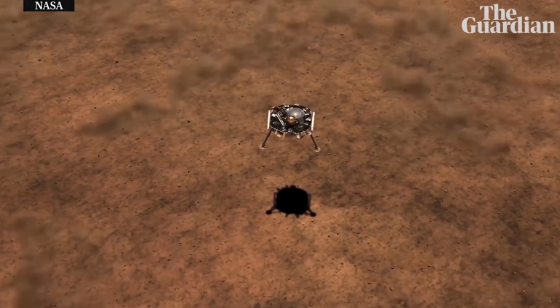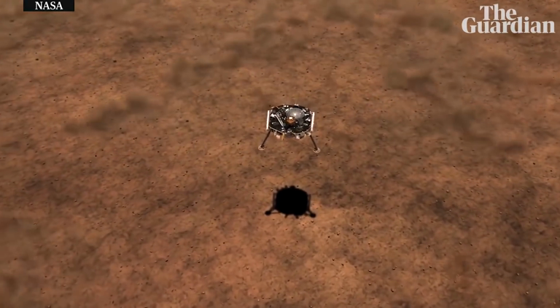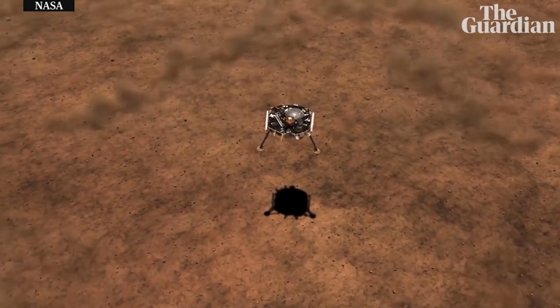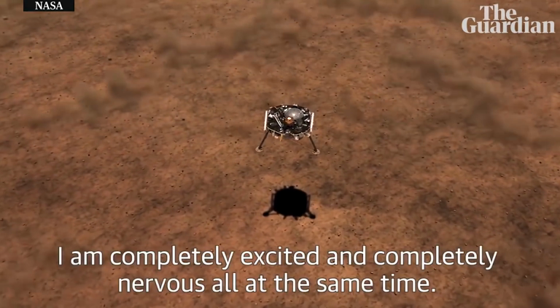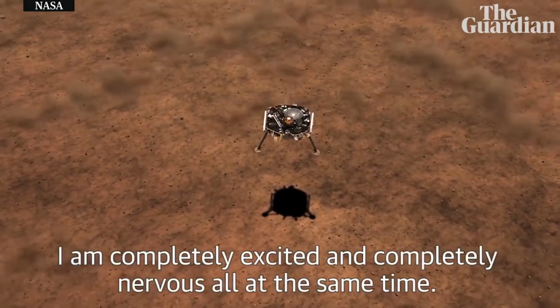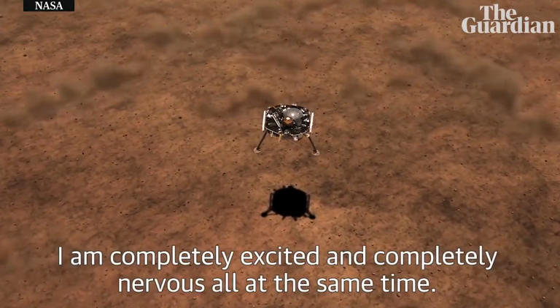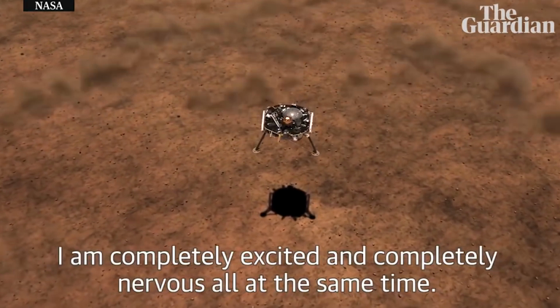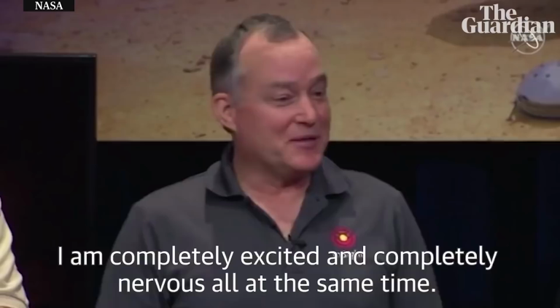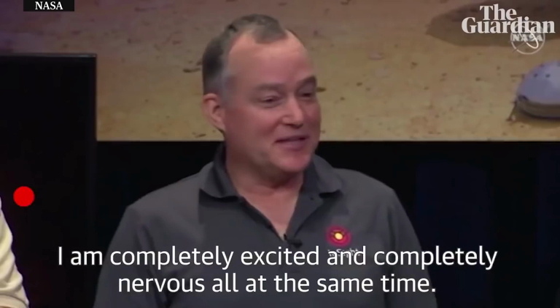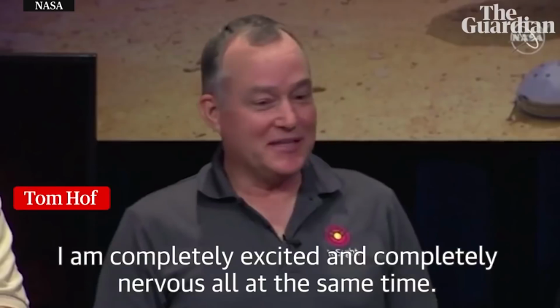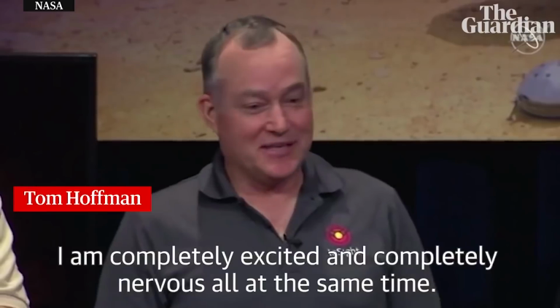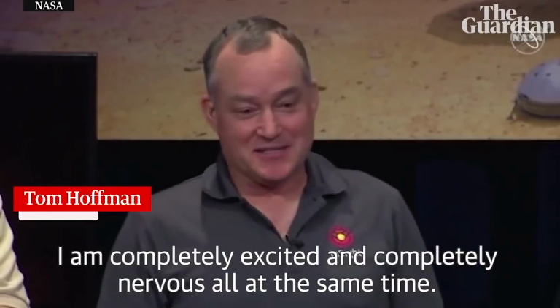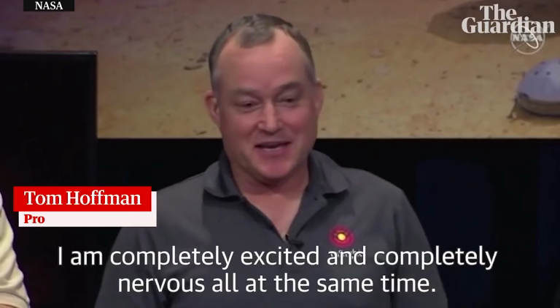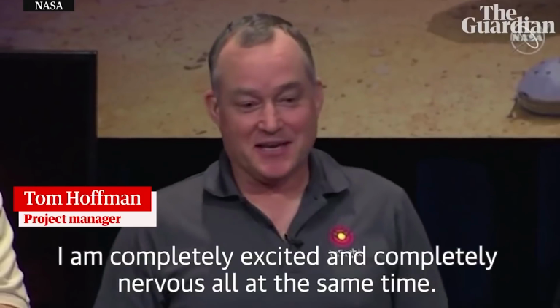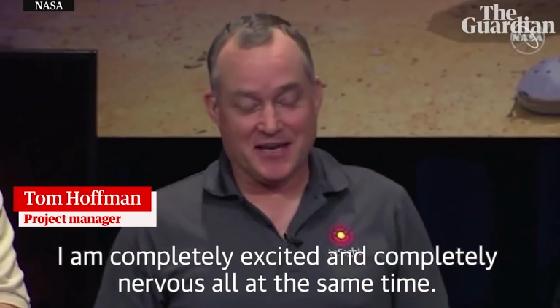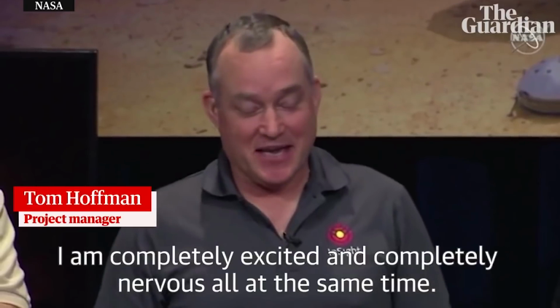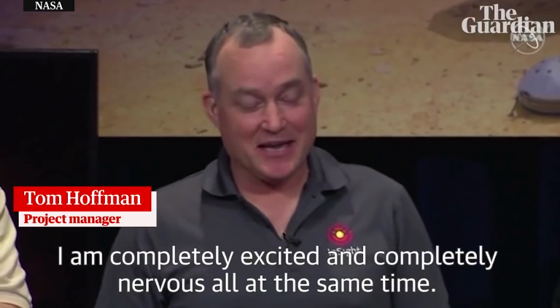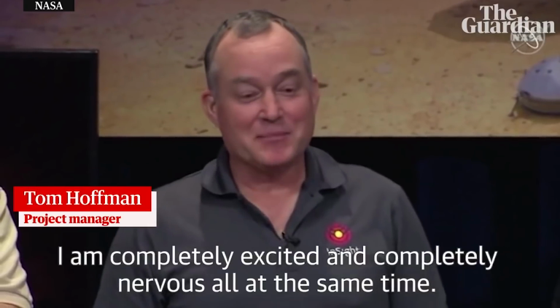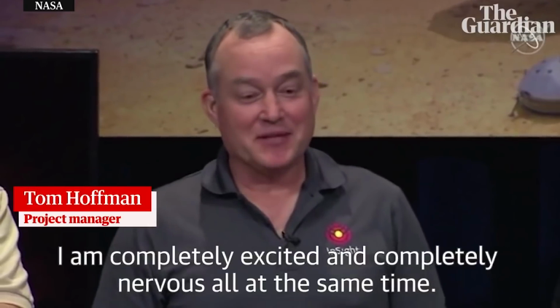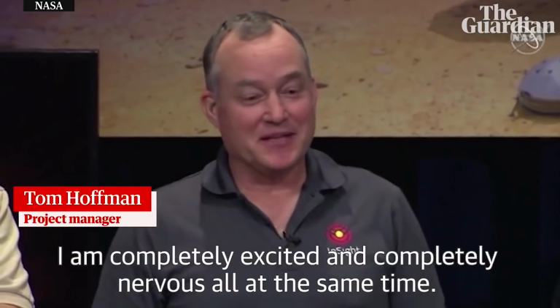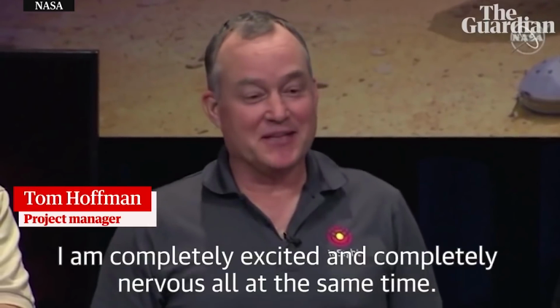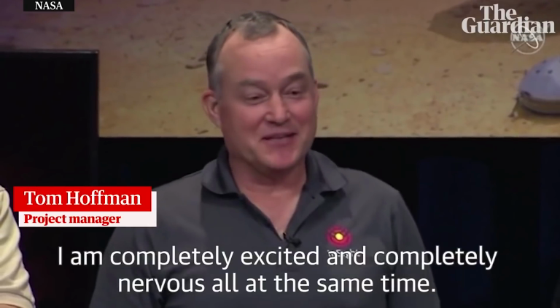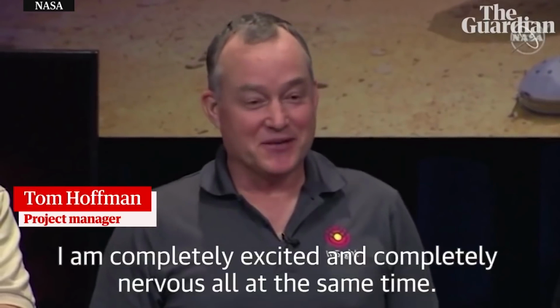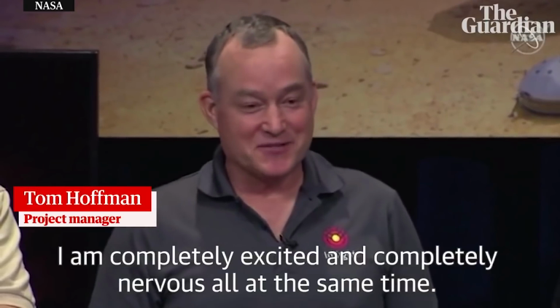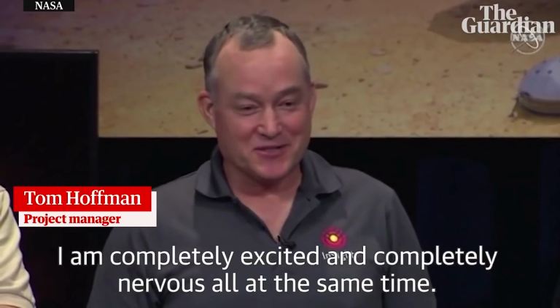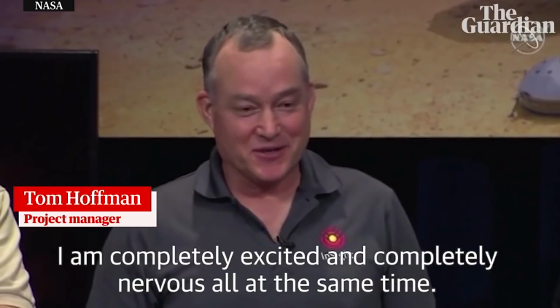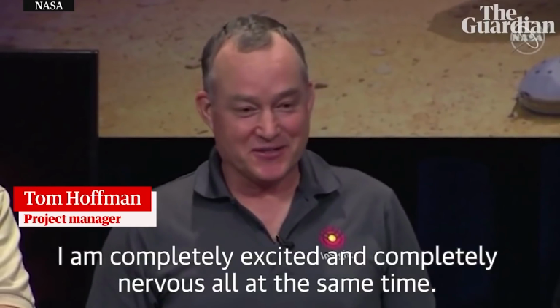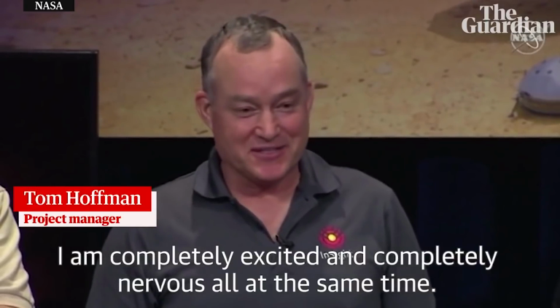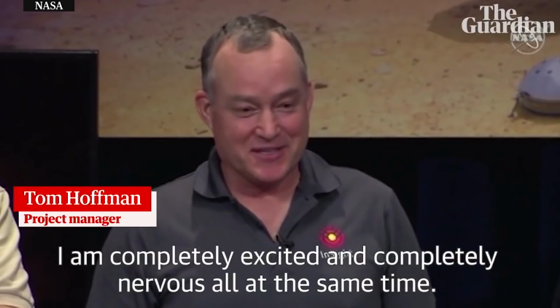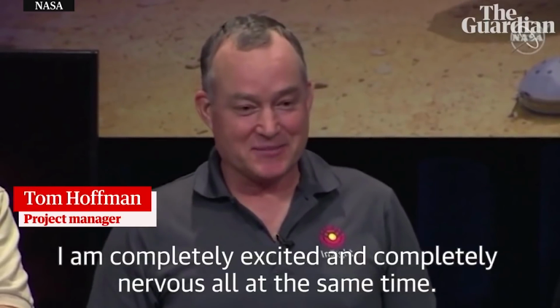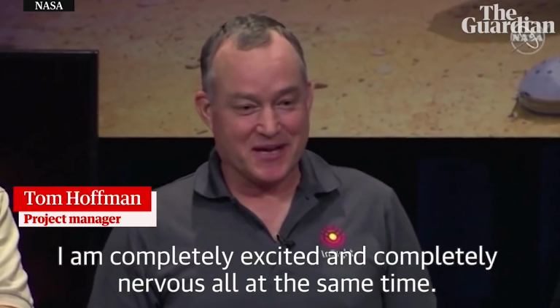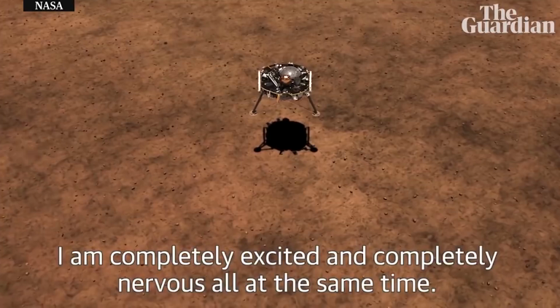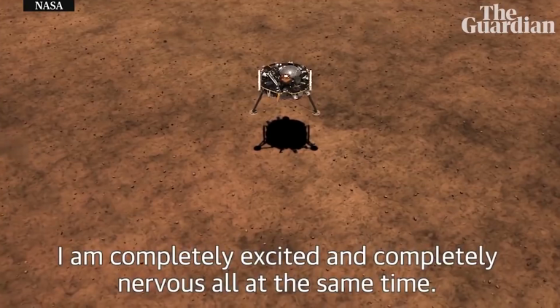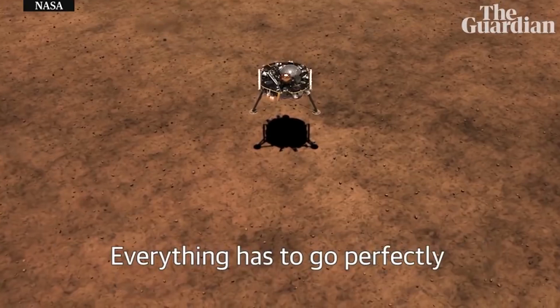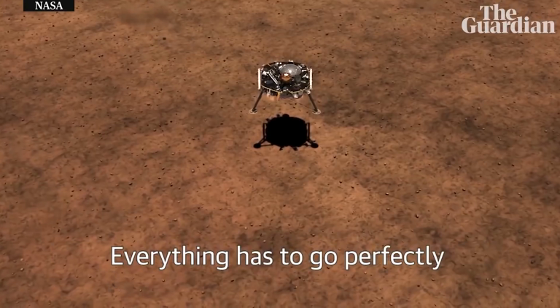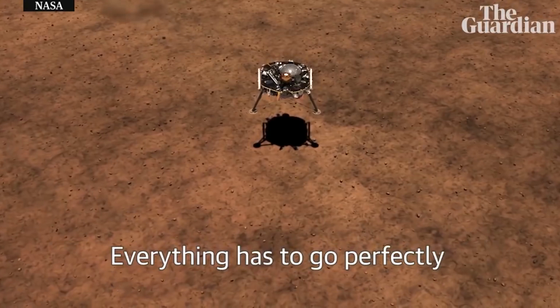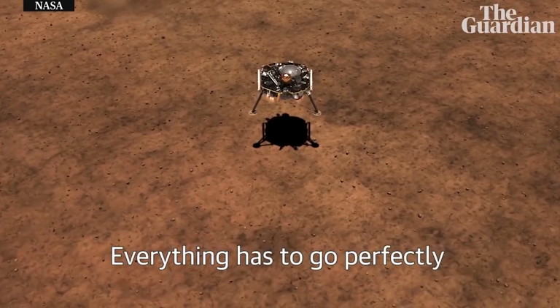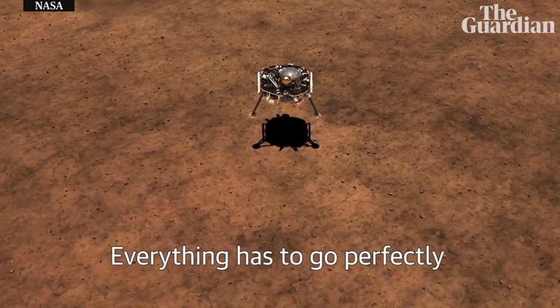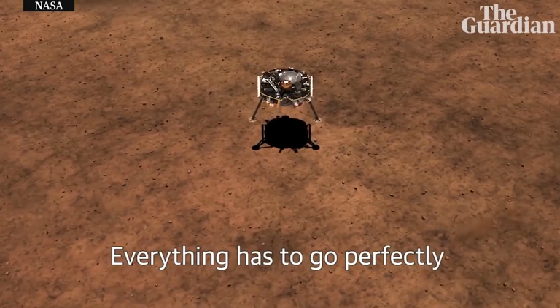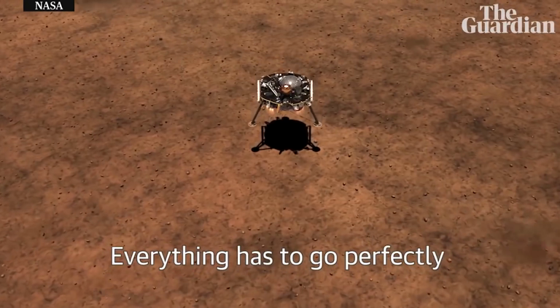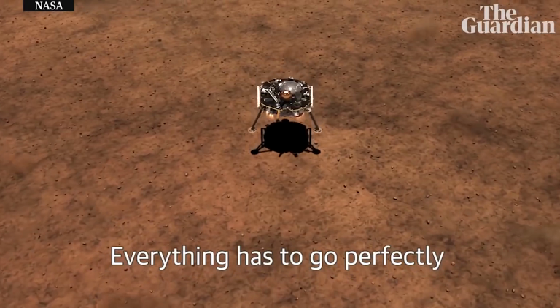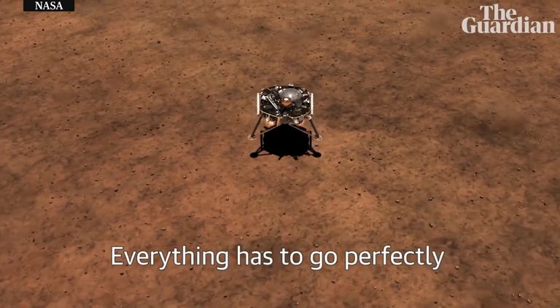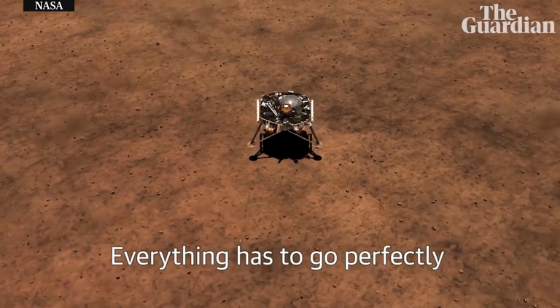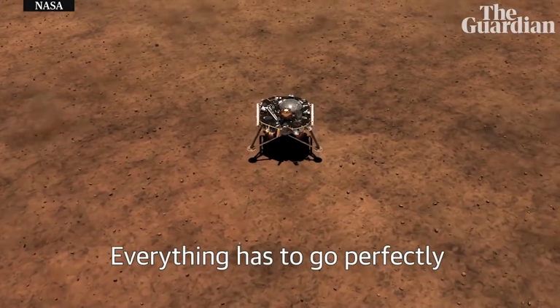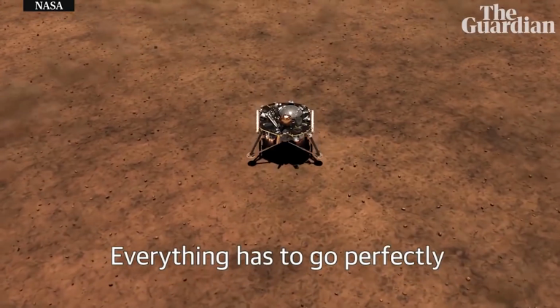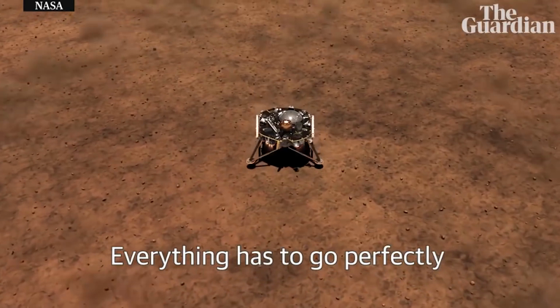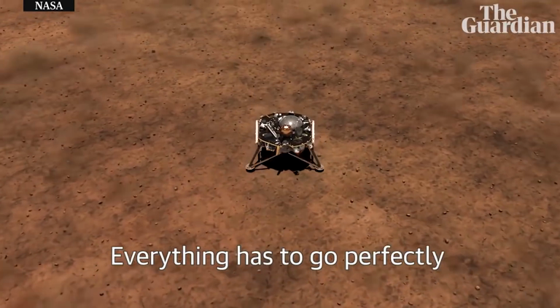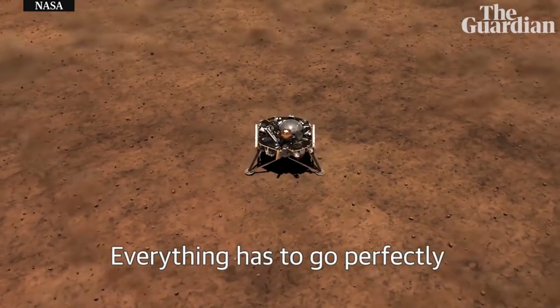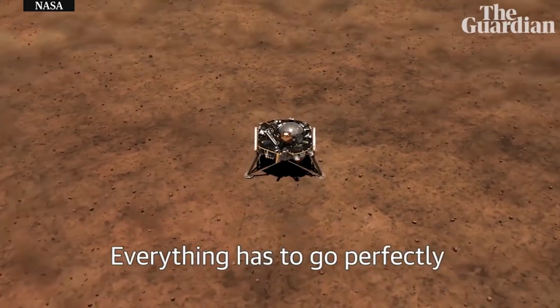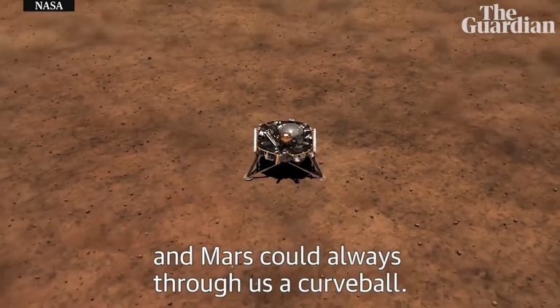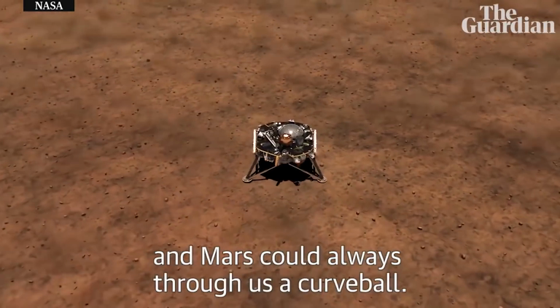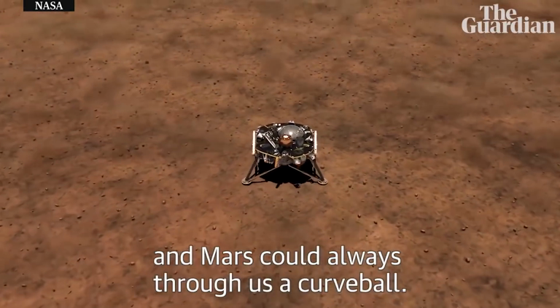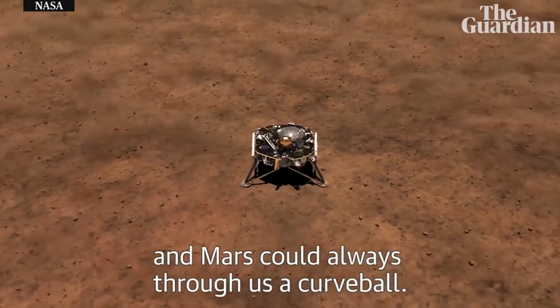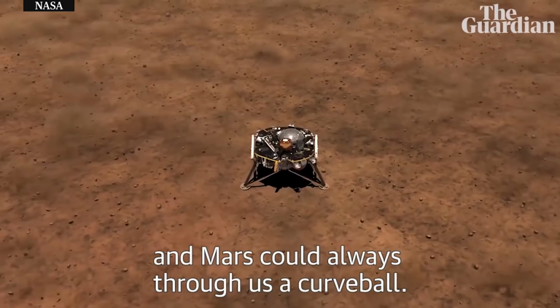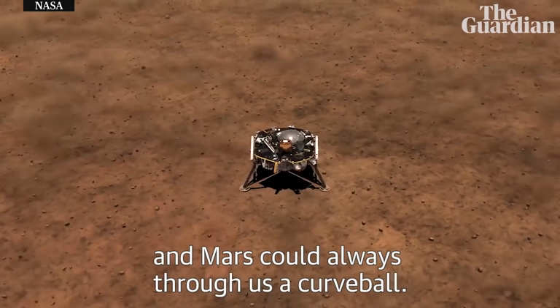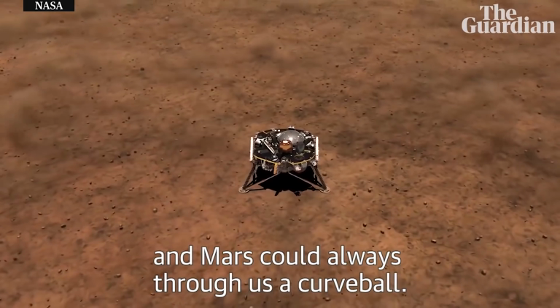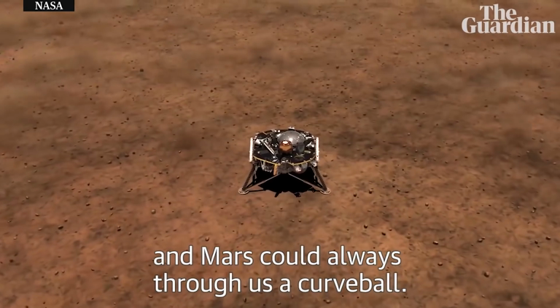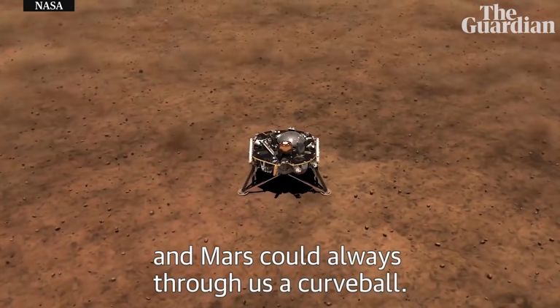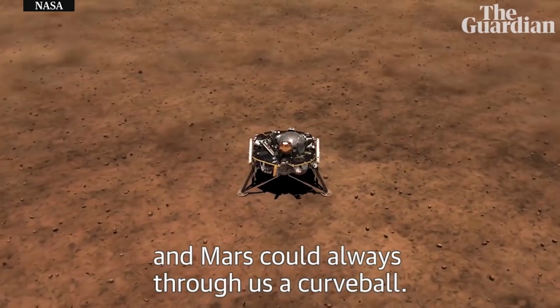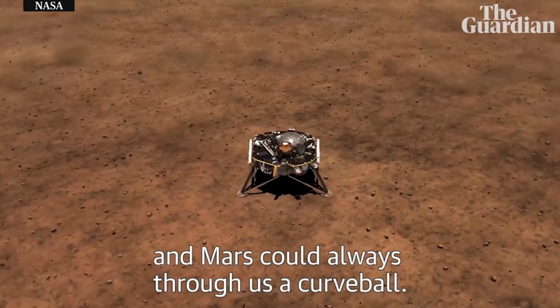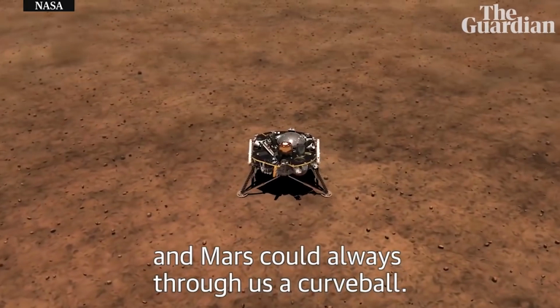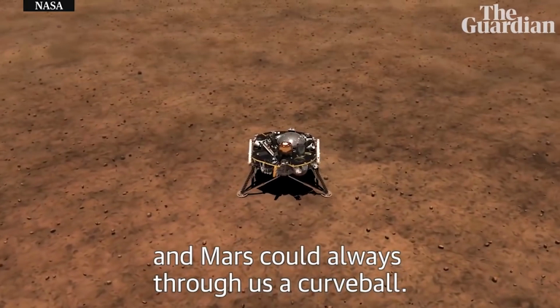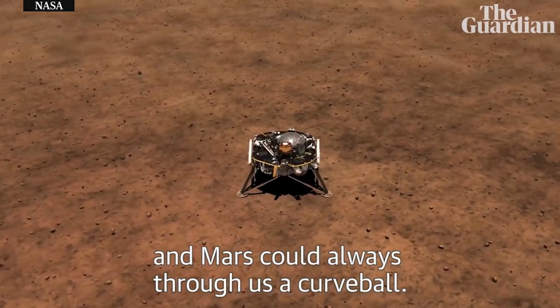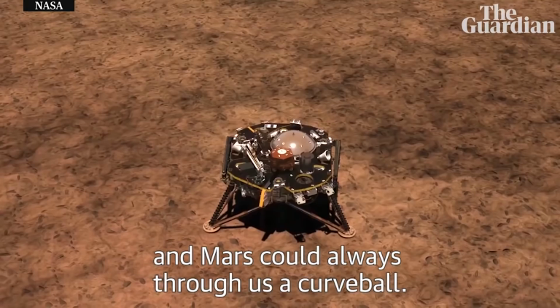I am completely excited and completely nervous all at the same time. Everything has to go perfectly, and Mars could always throw us a curve ball.